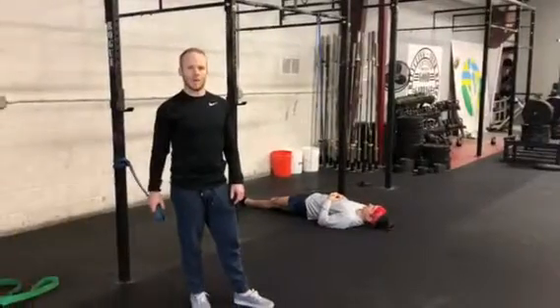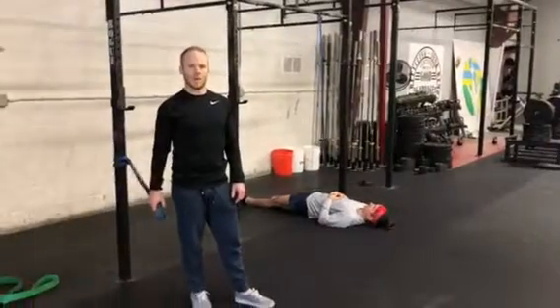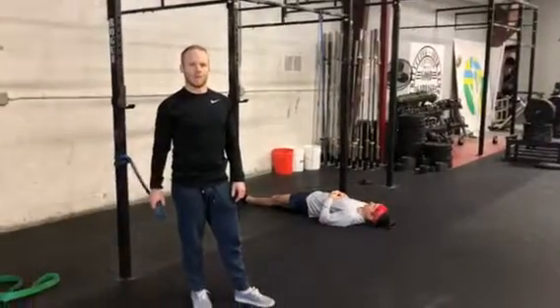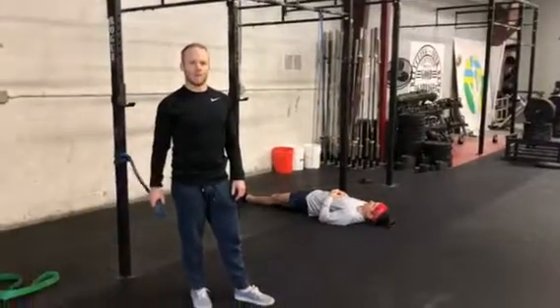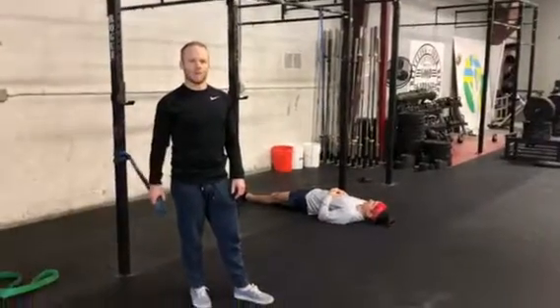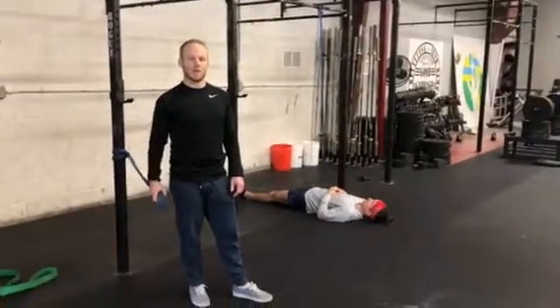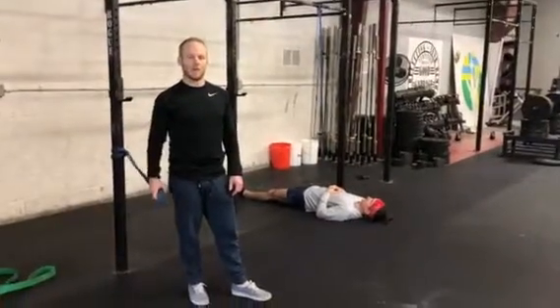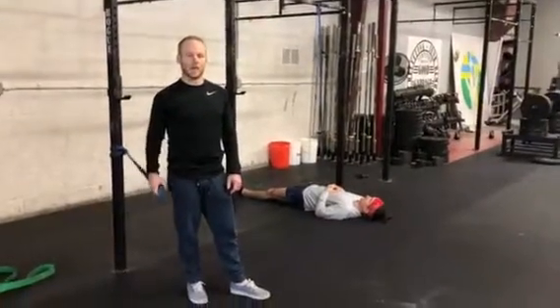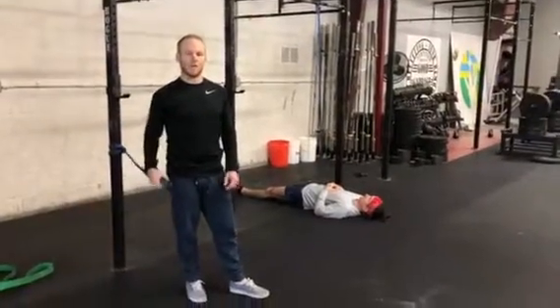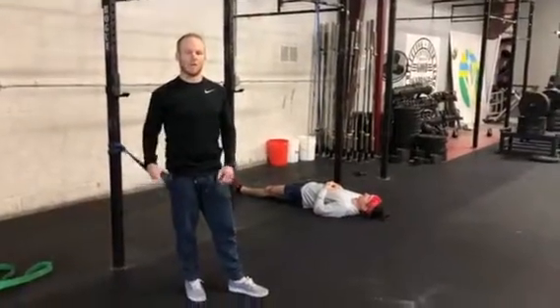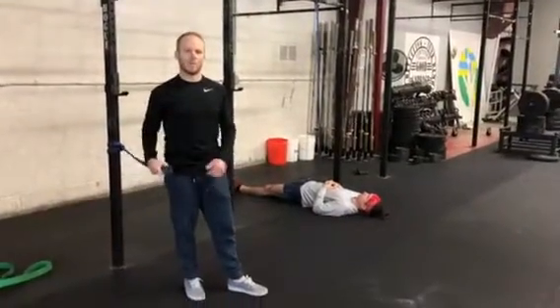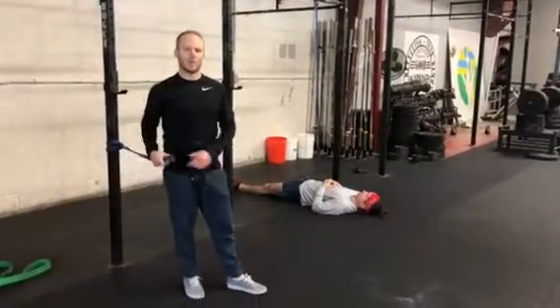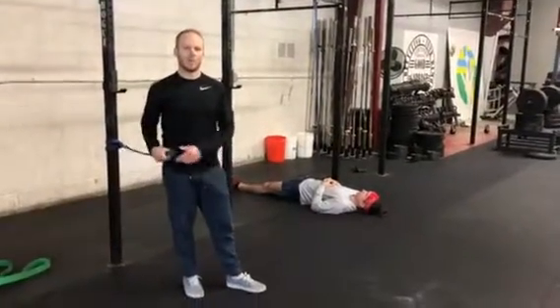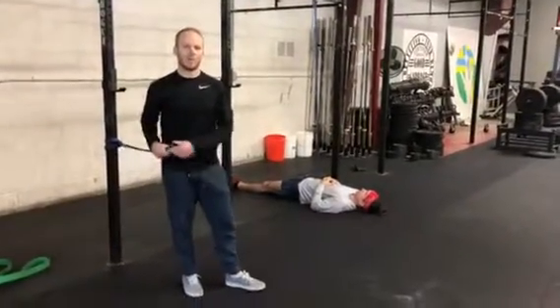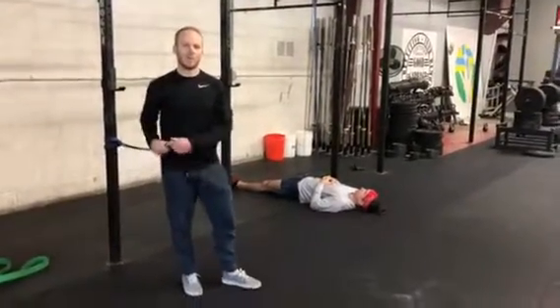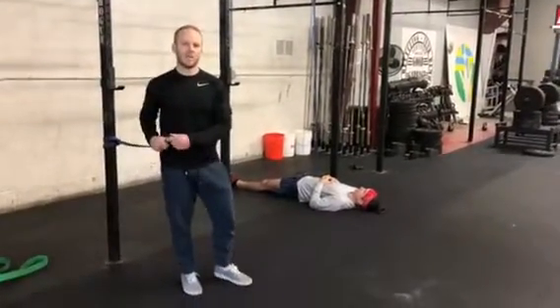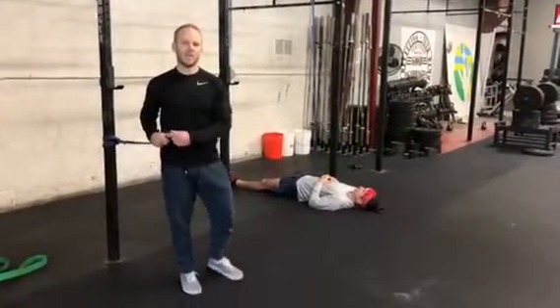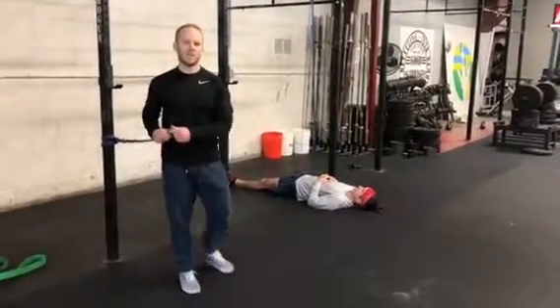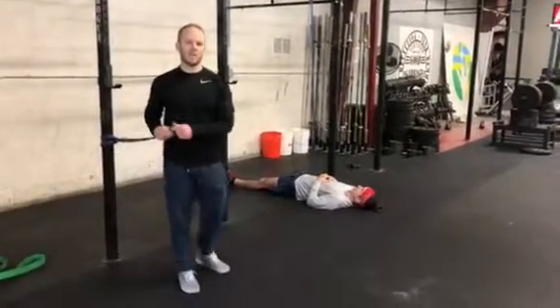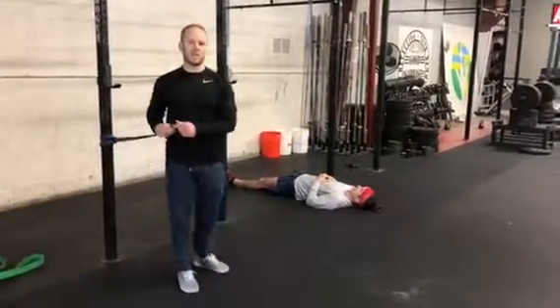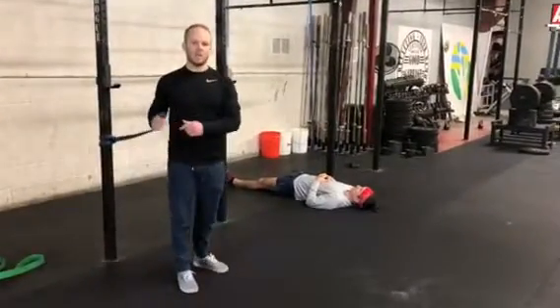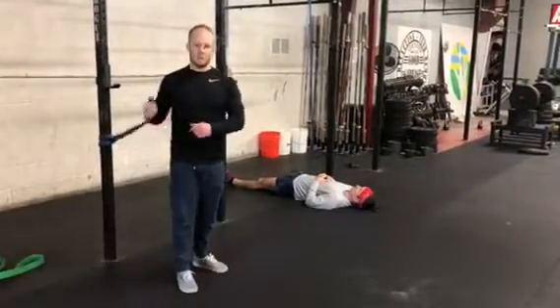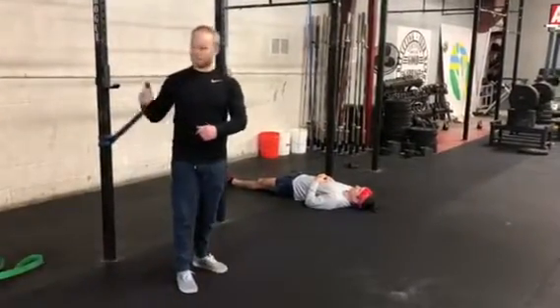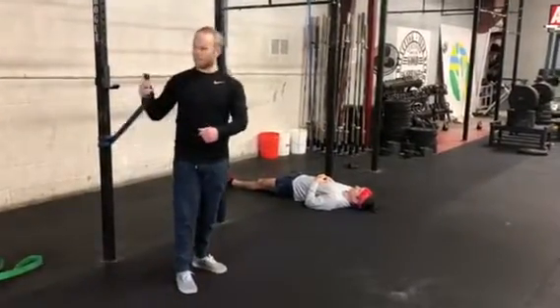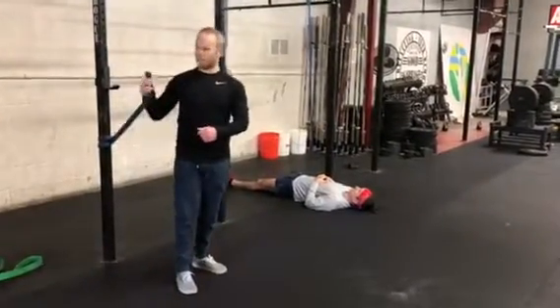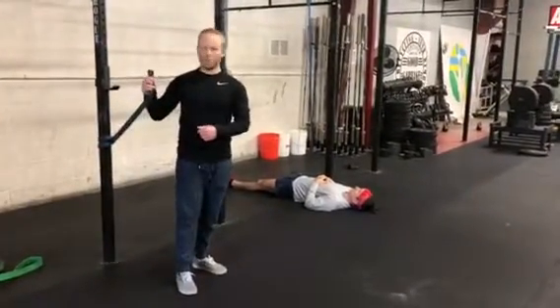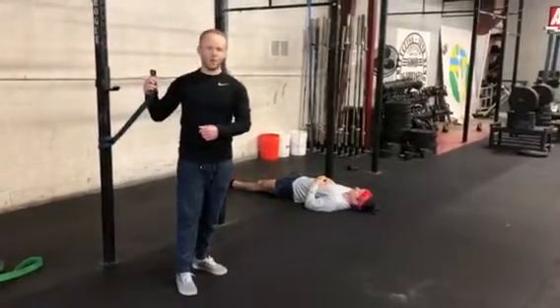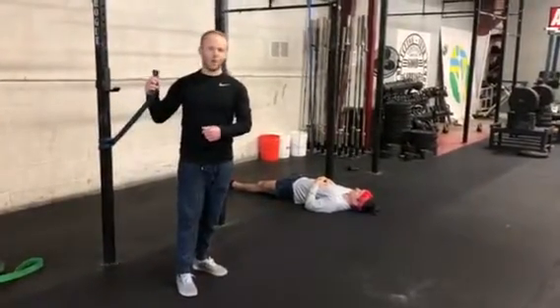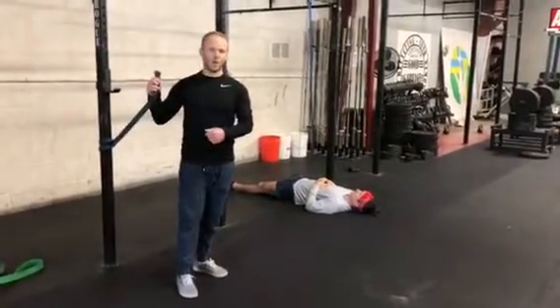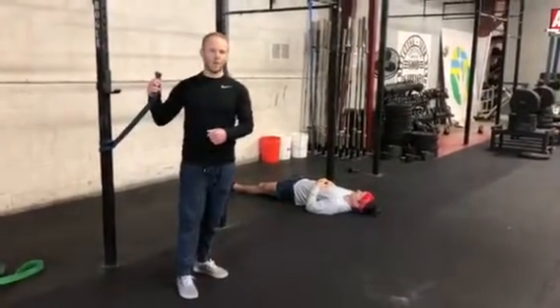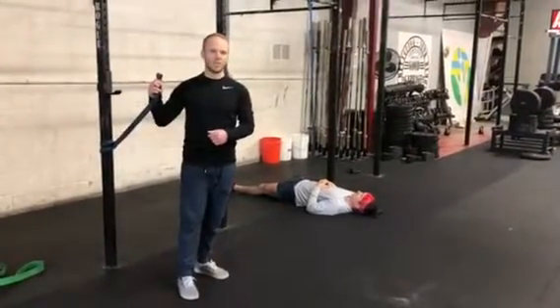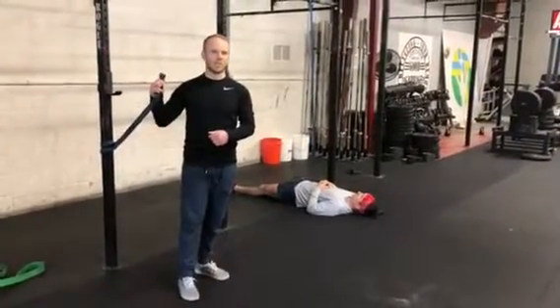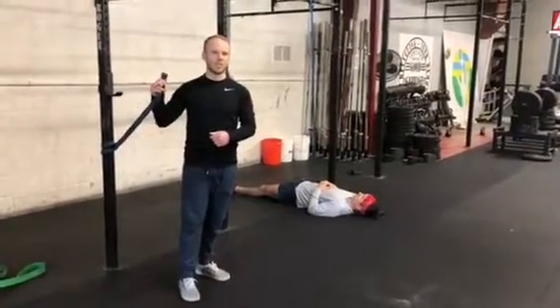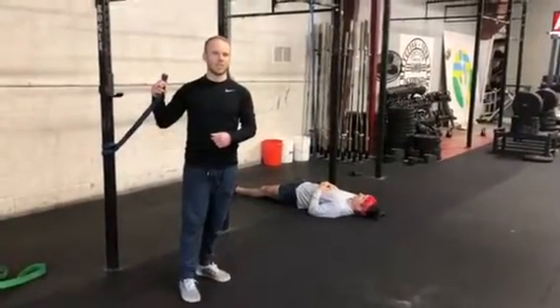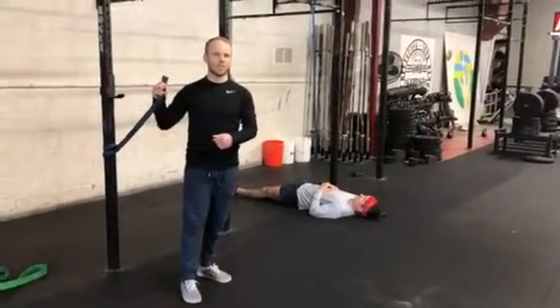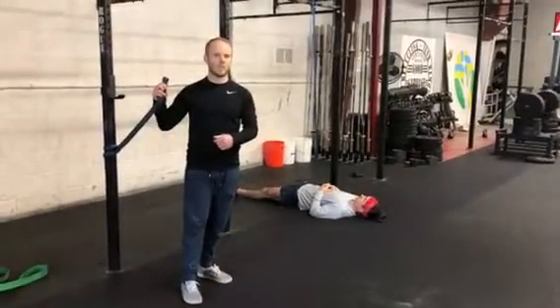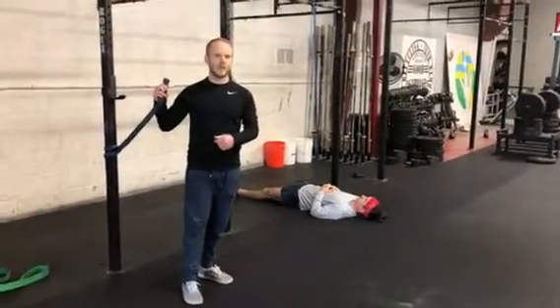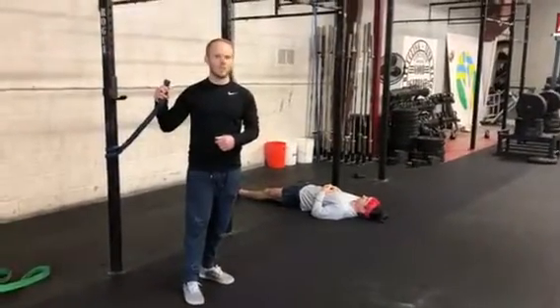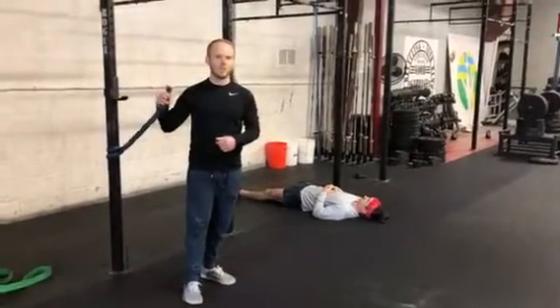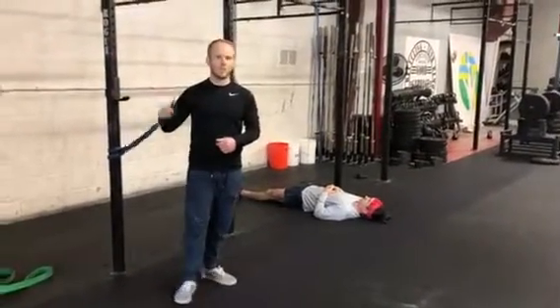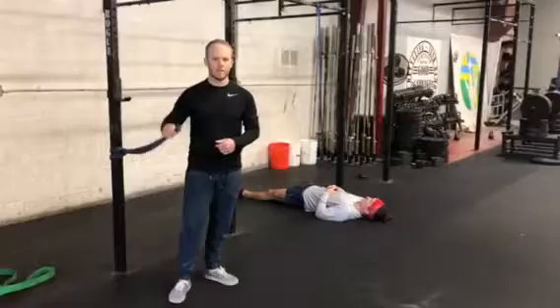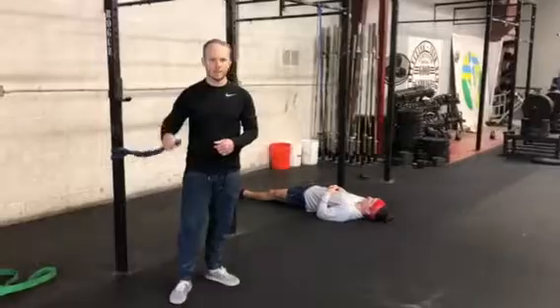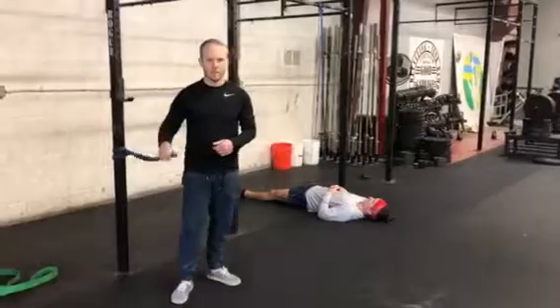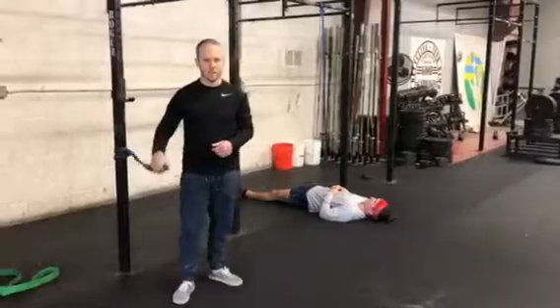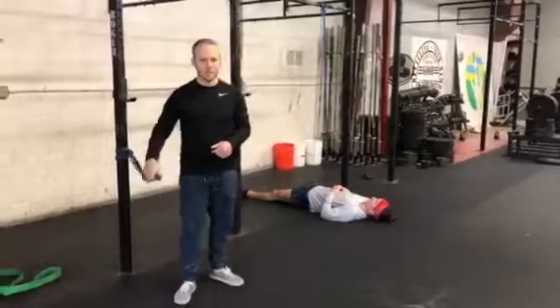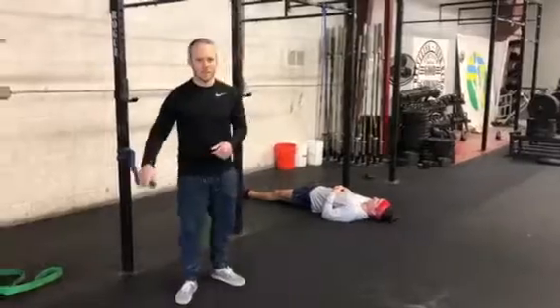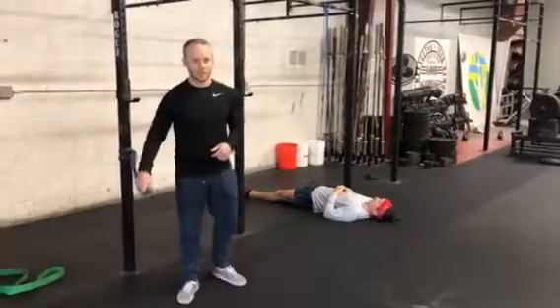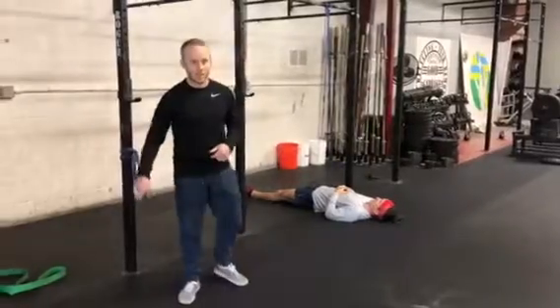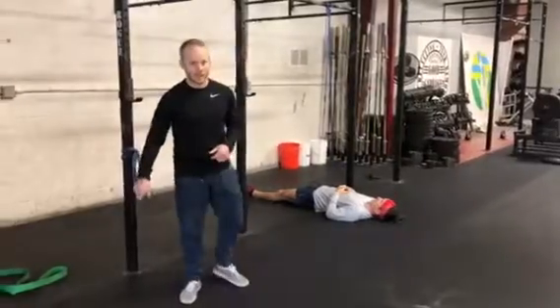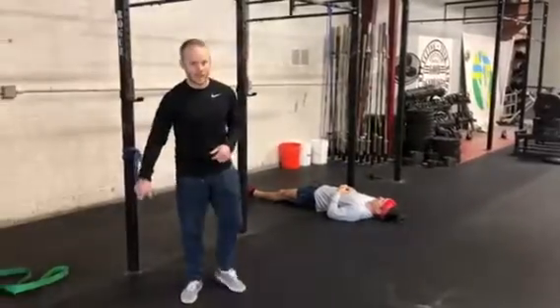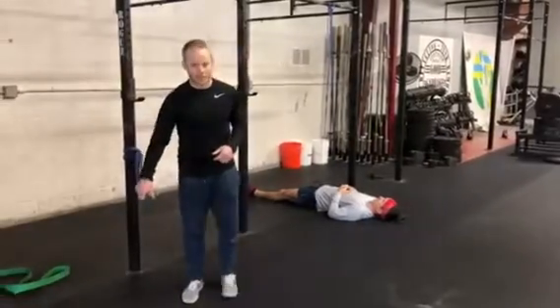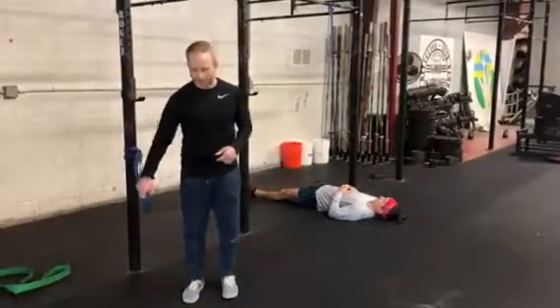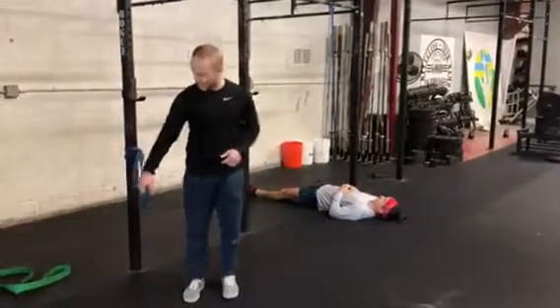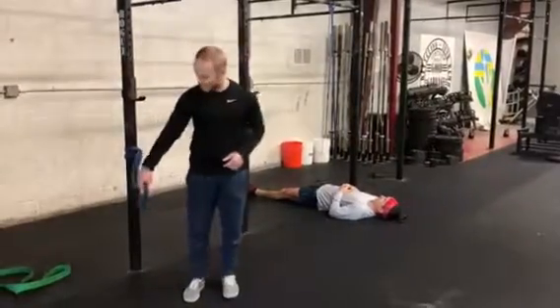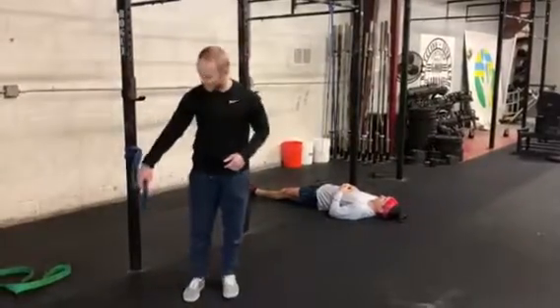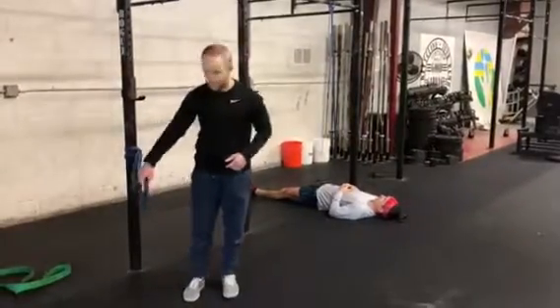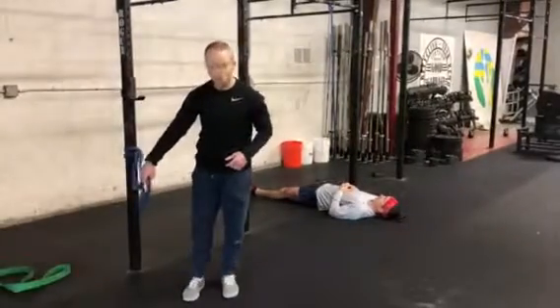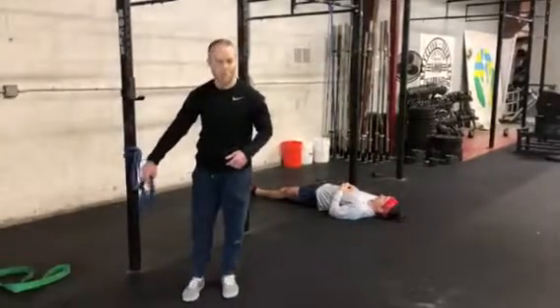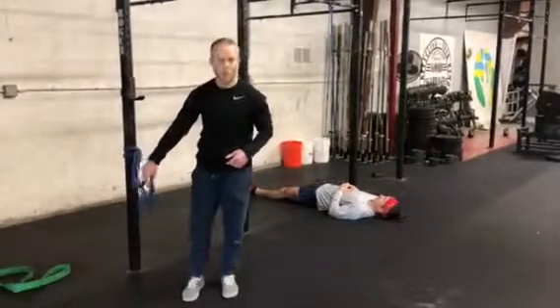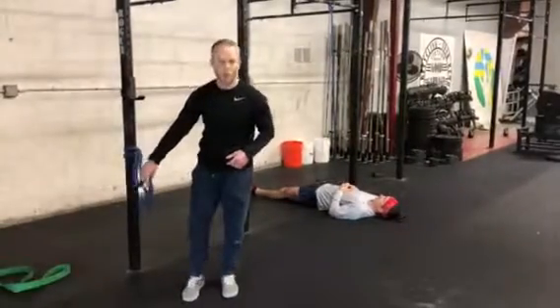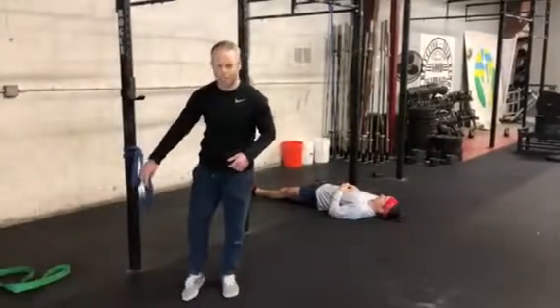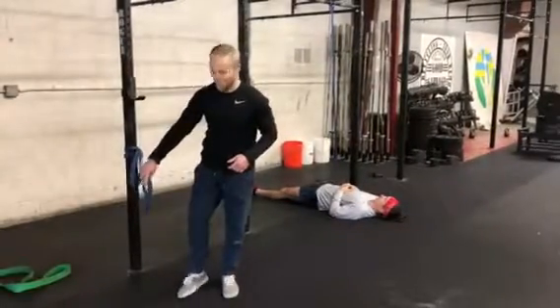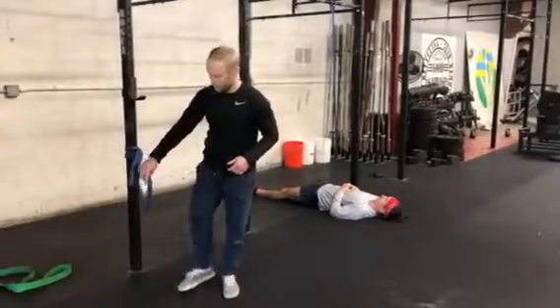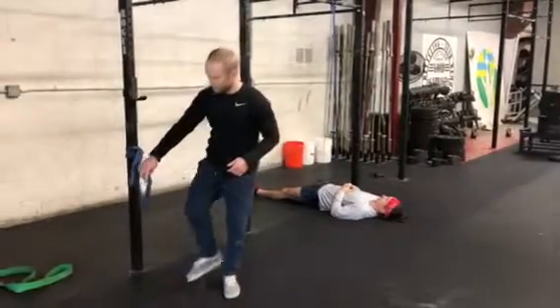This is the band good morning series using a one inch resistance band. The first activity is going to be a forward good morning.